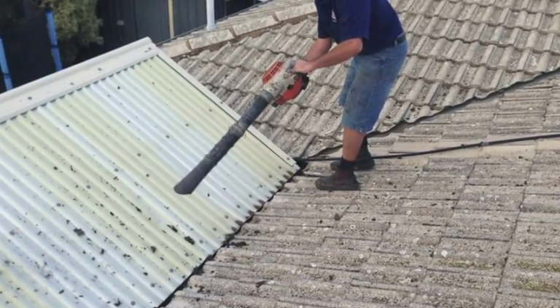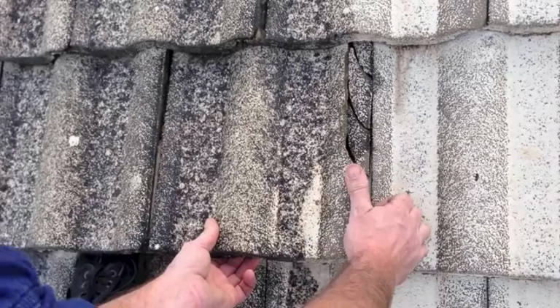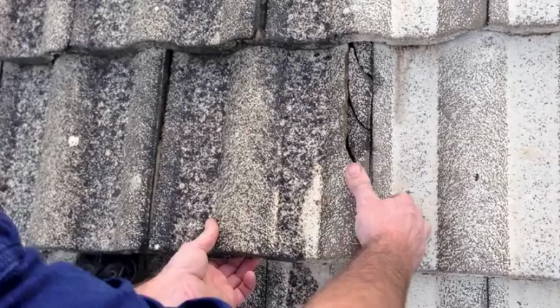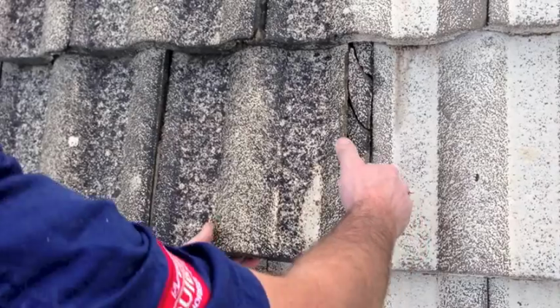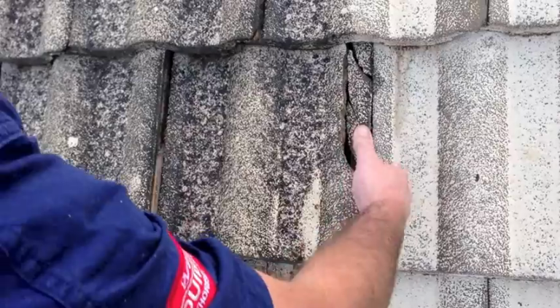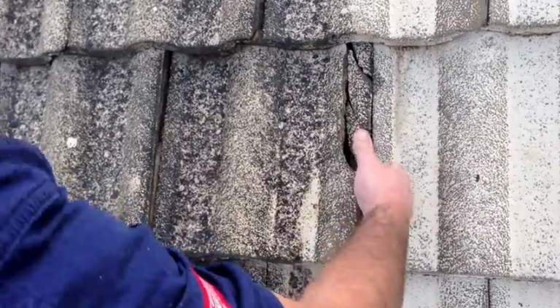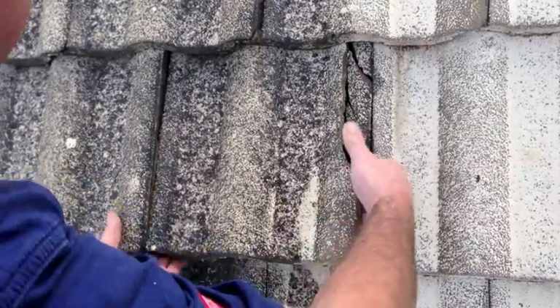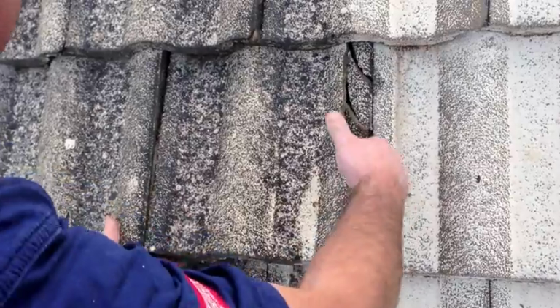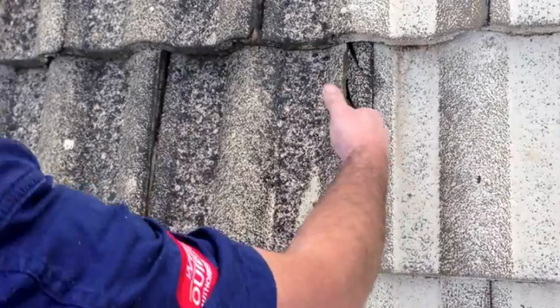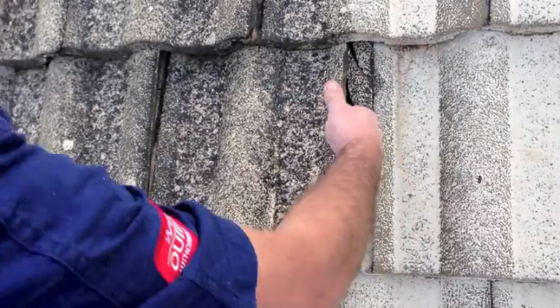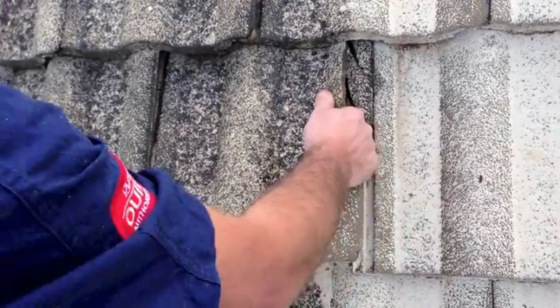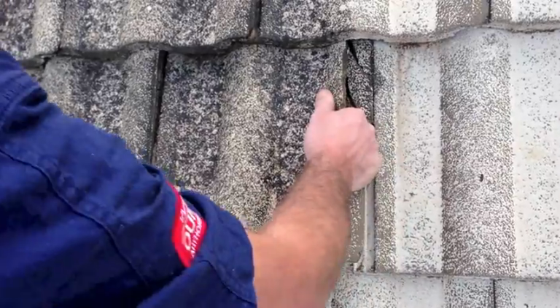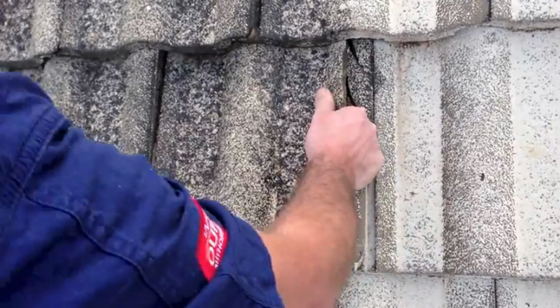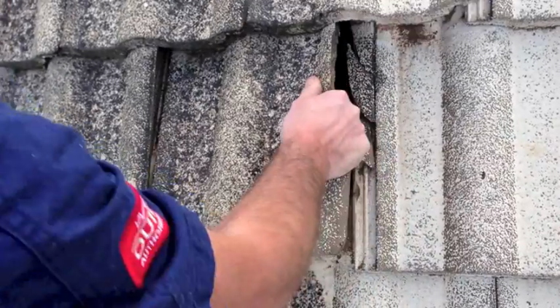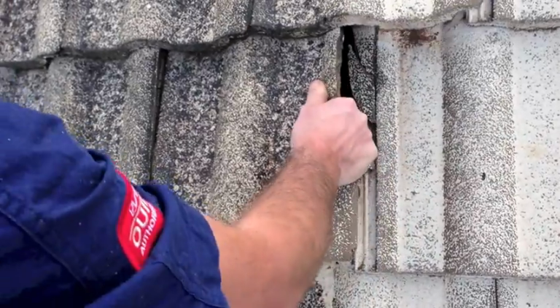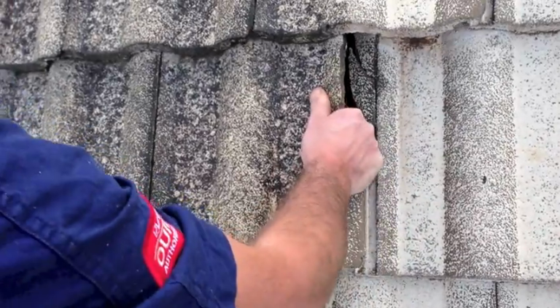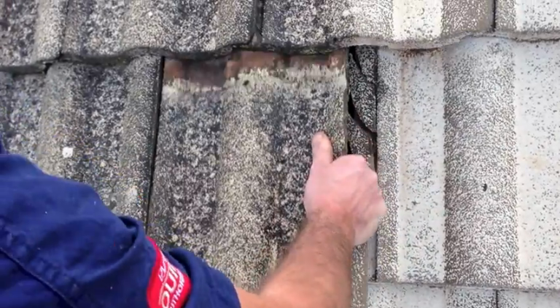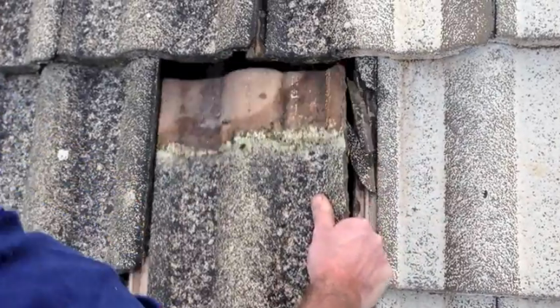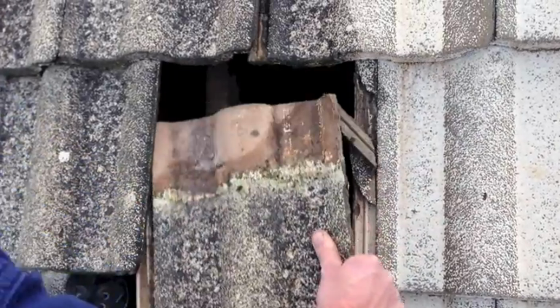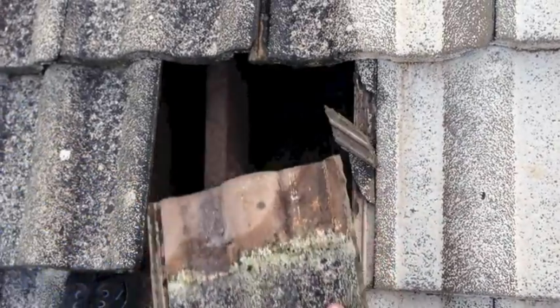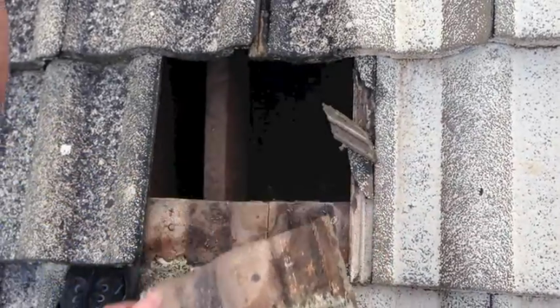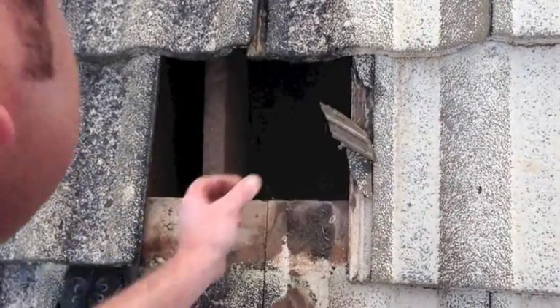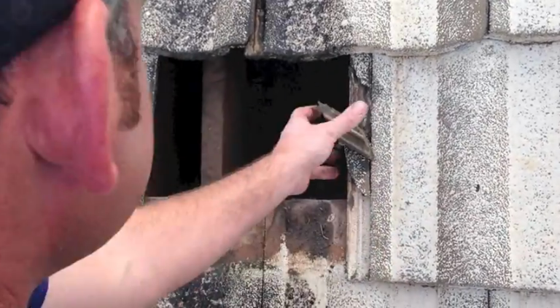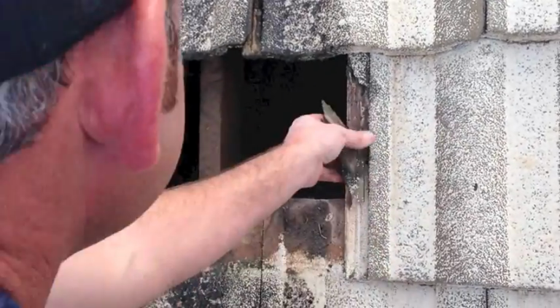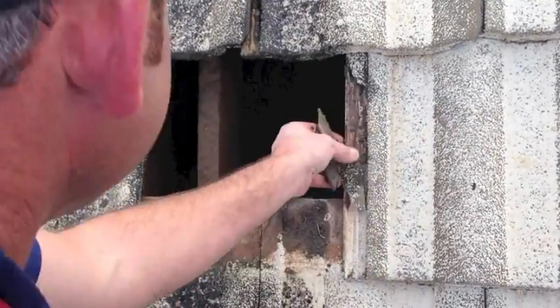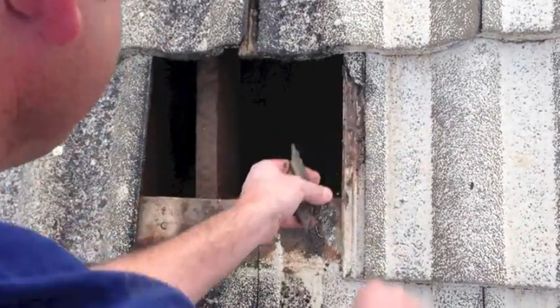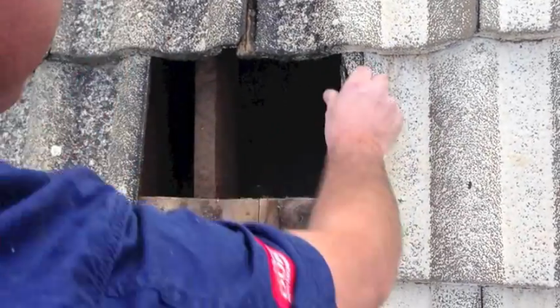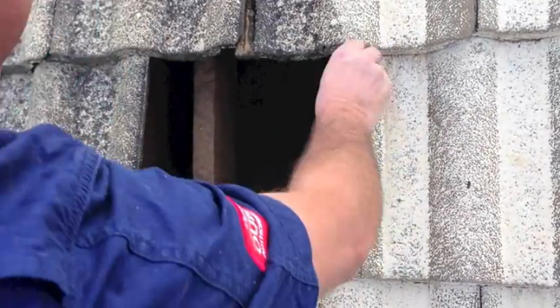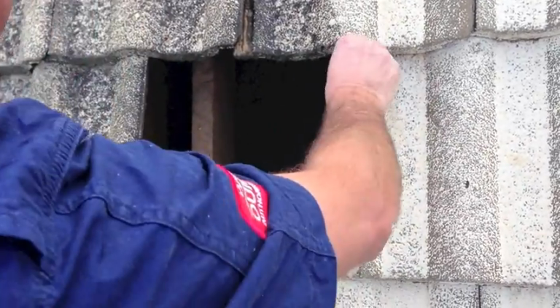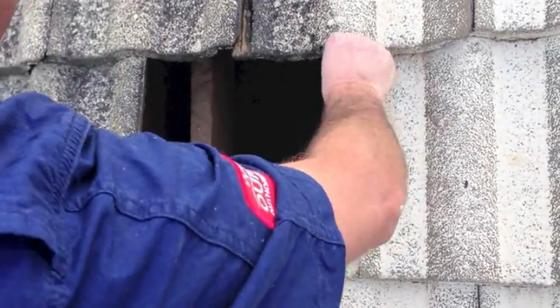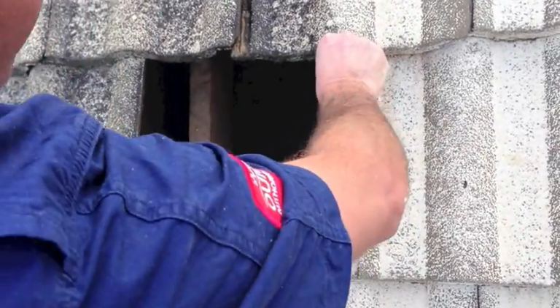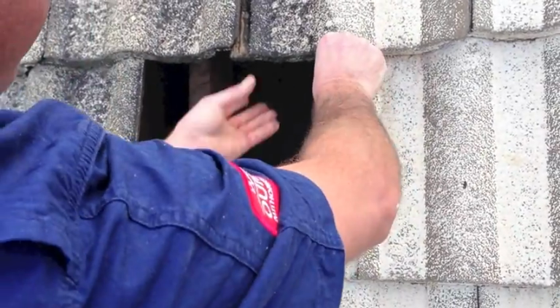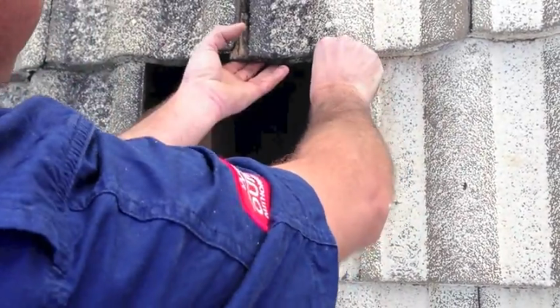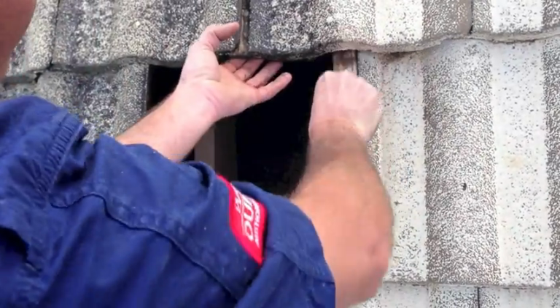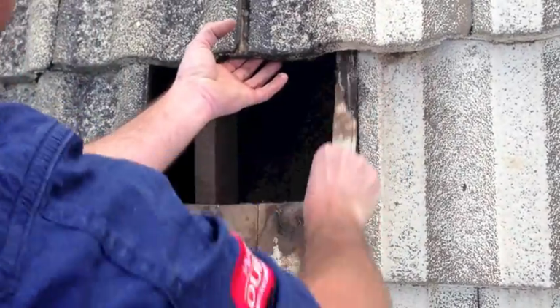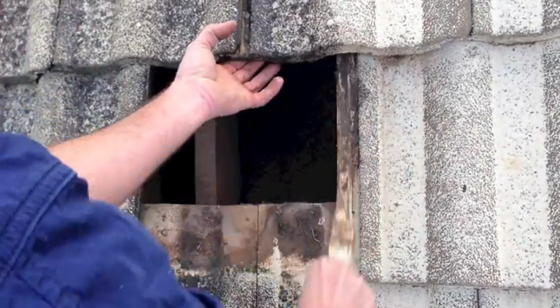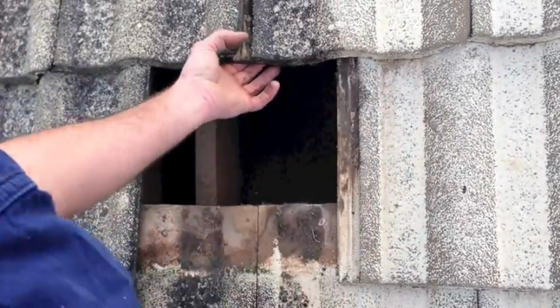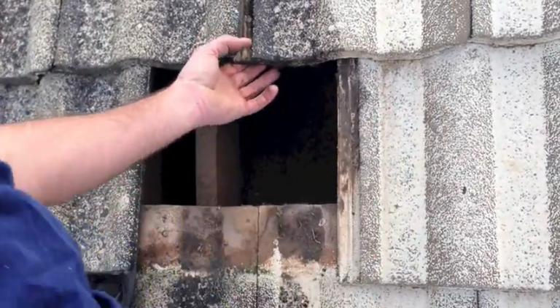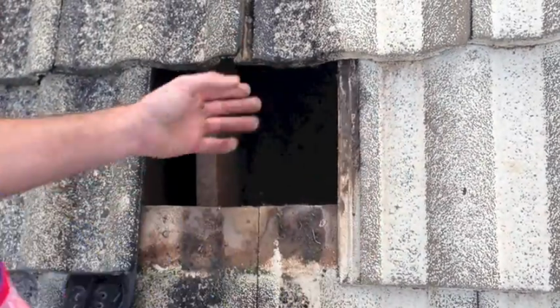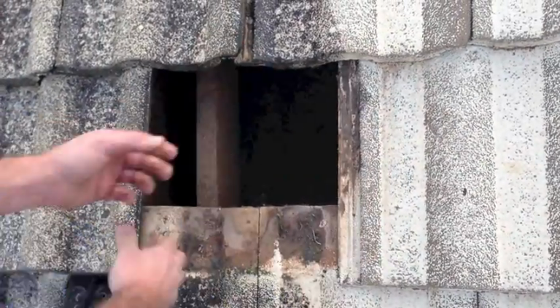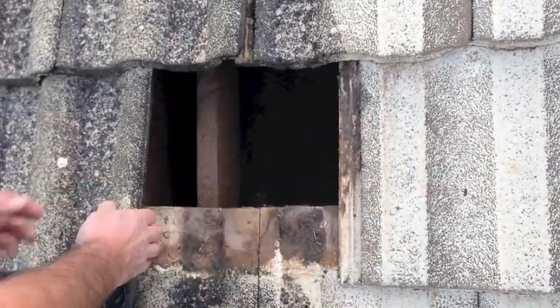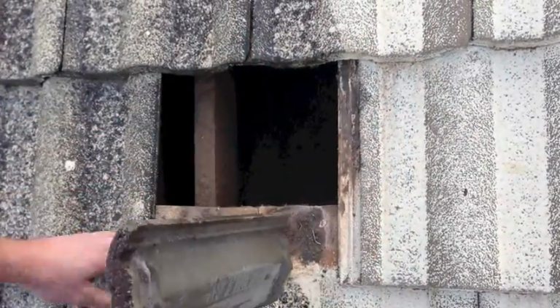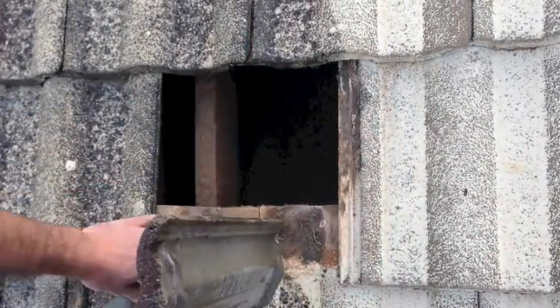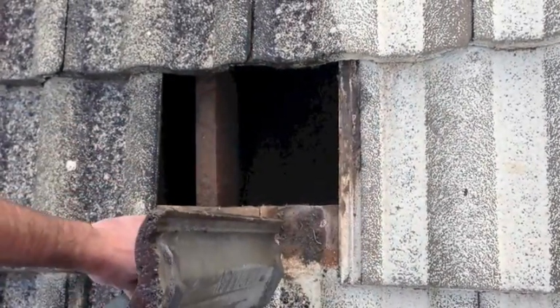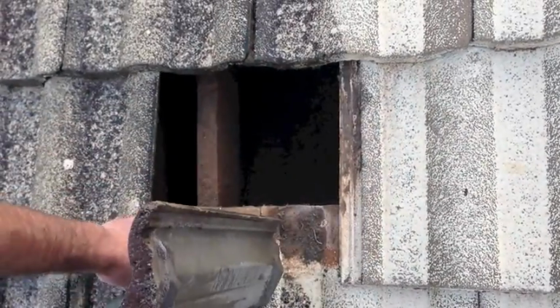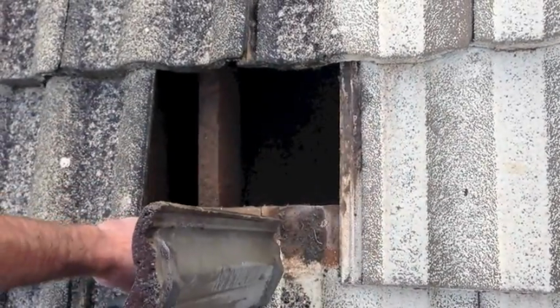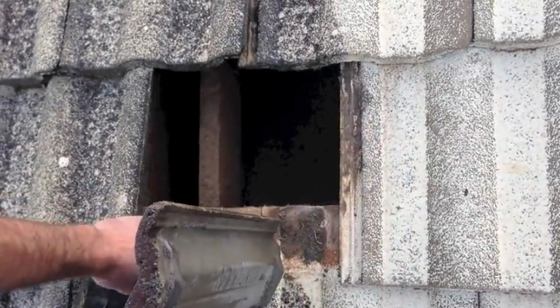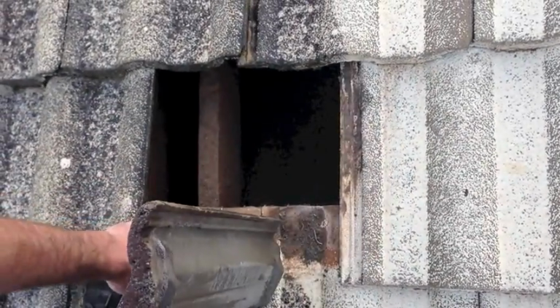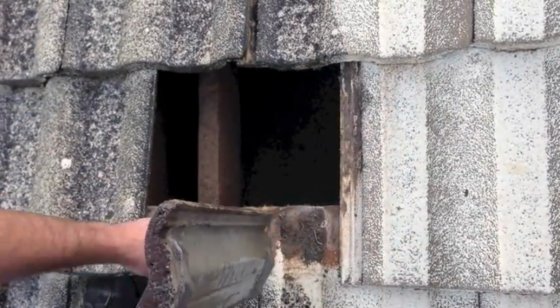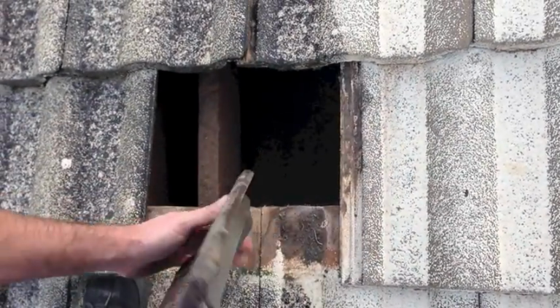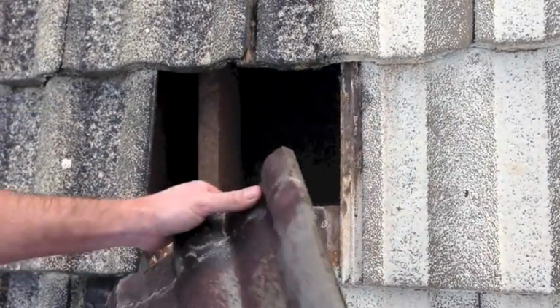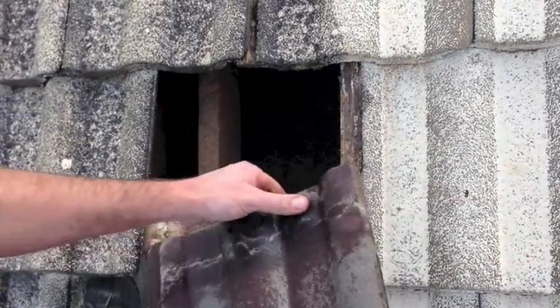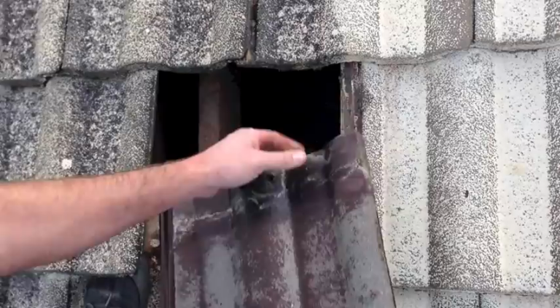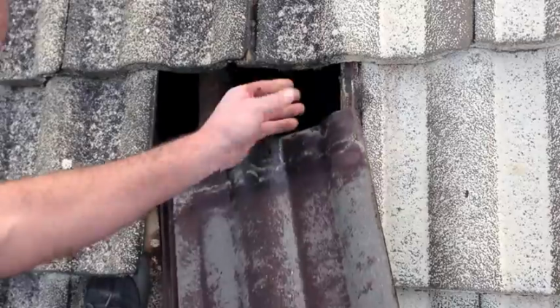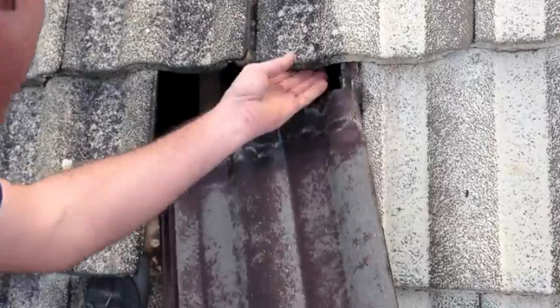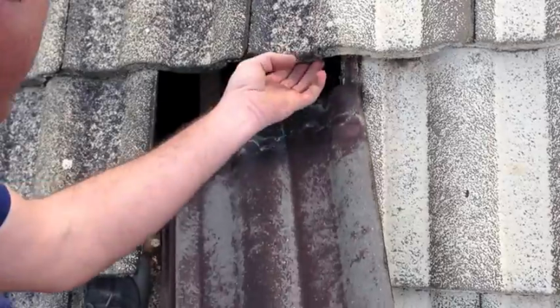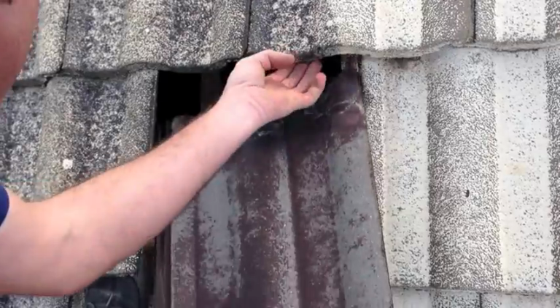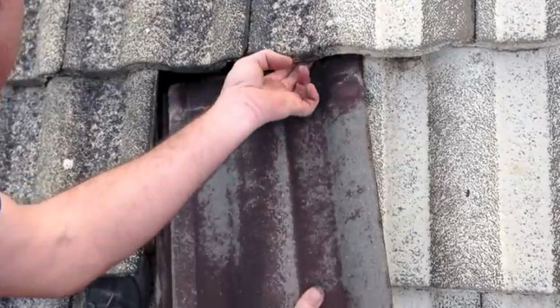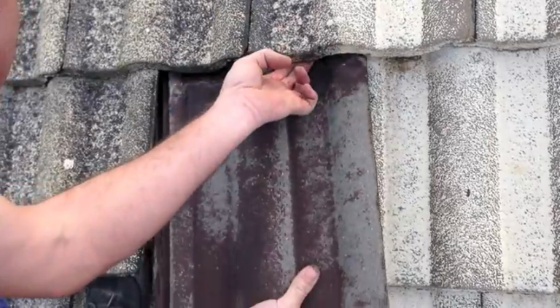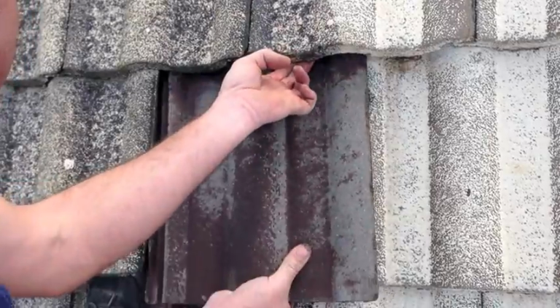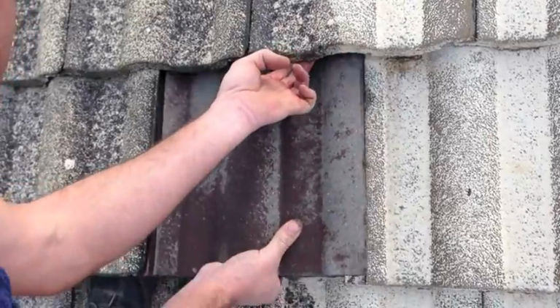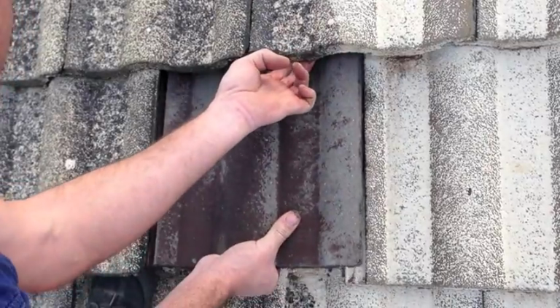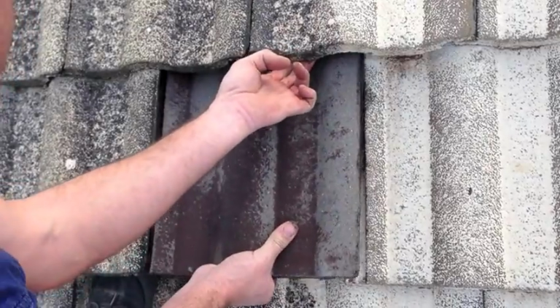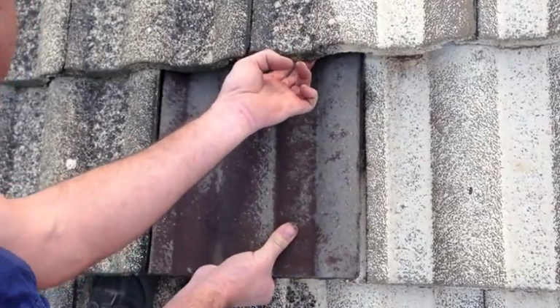To prevent water ingress during the cleaning process, we first replace any broken tiles with recycled ones of similar condition.